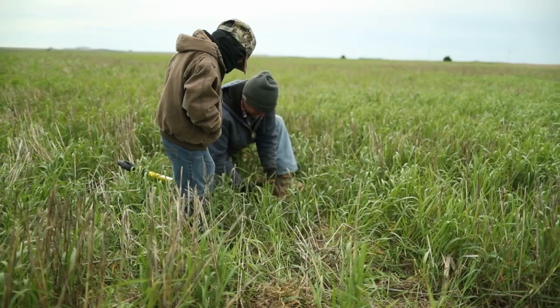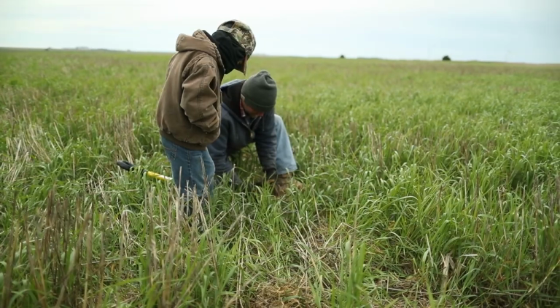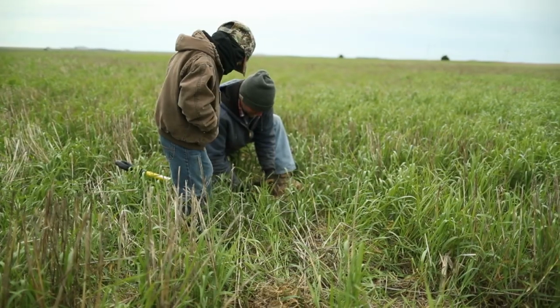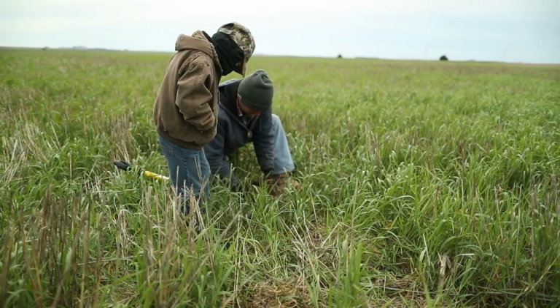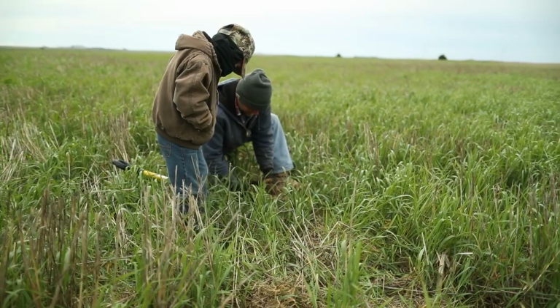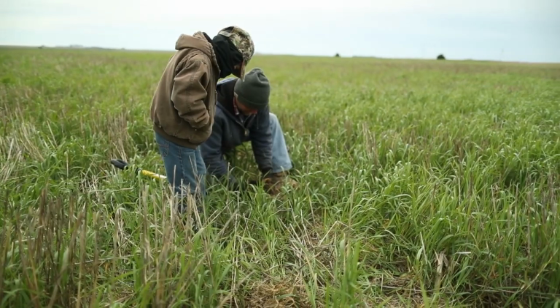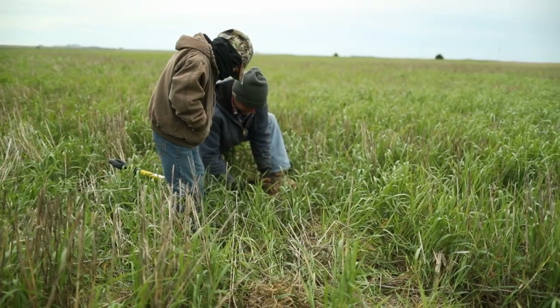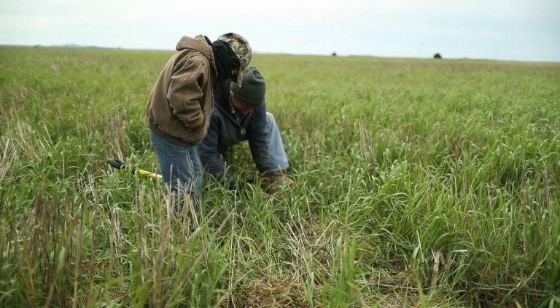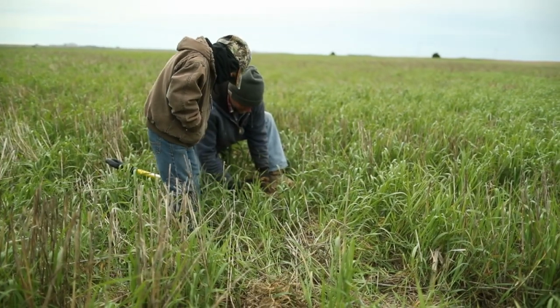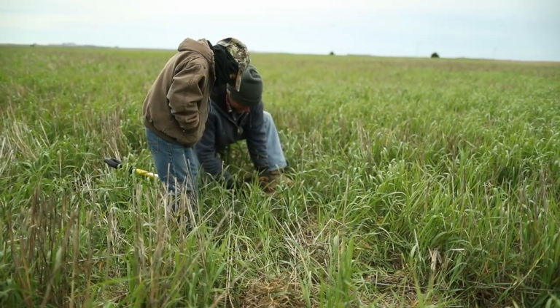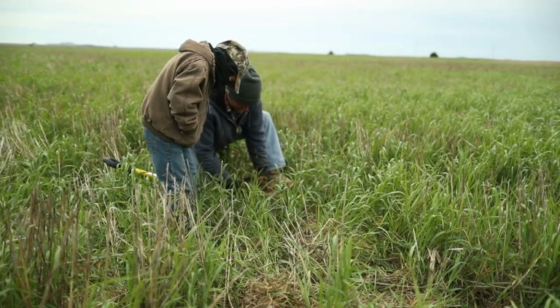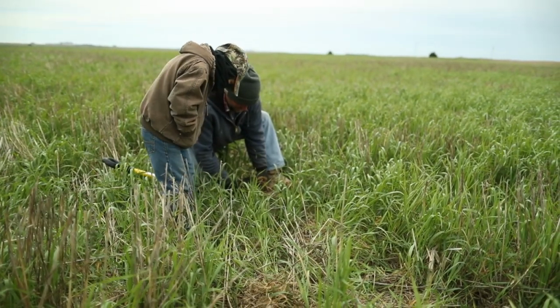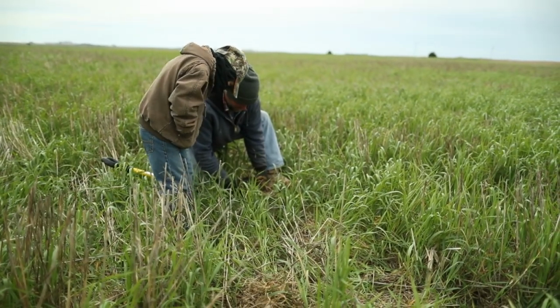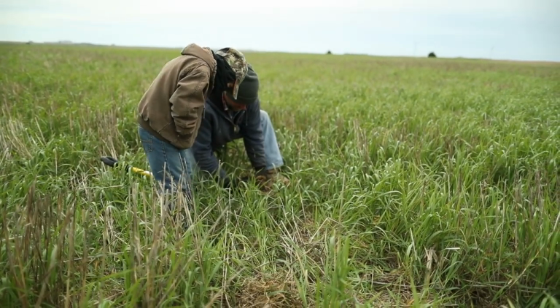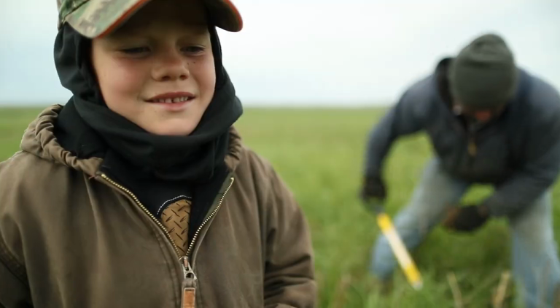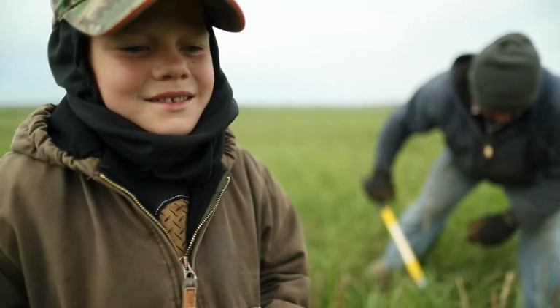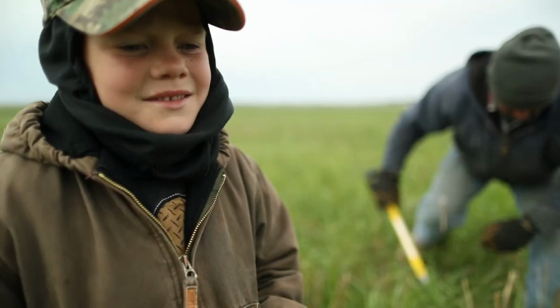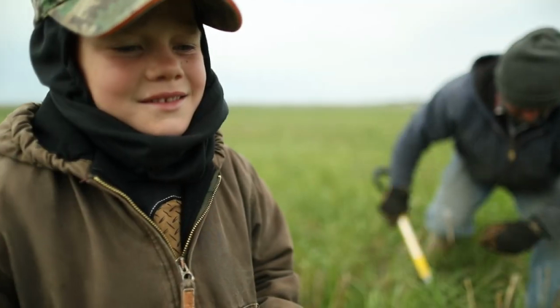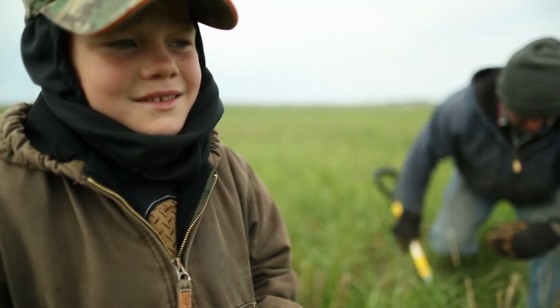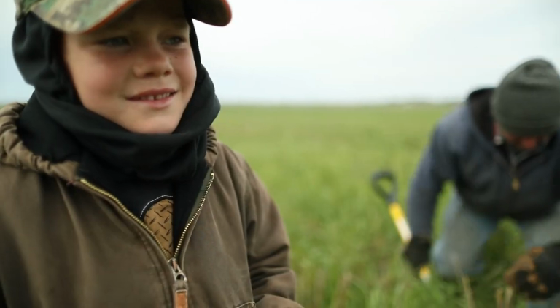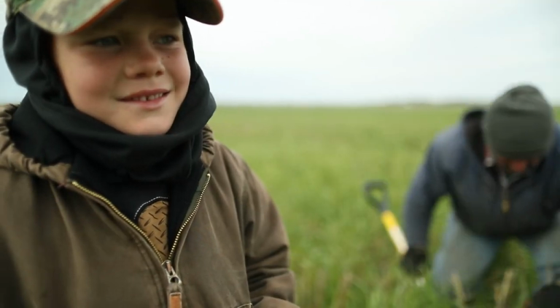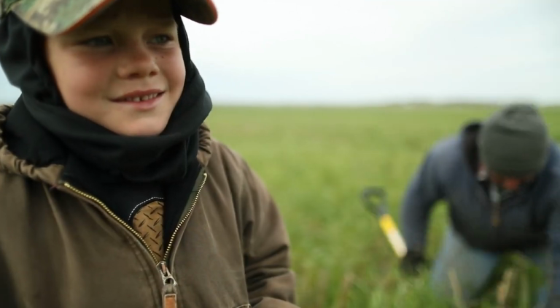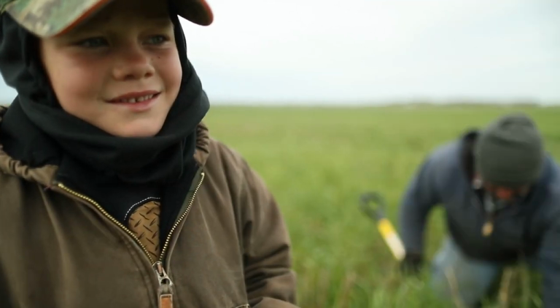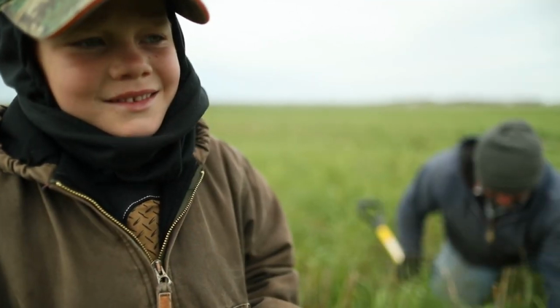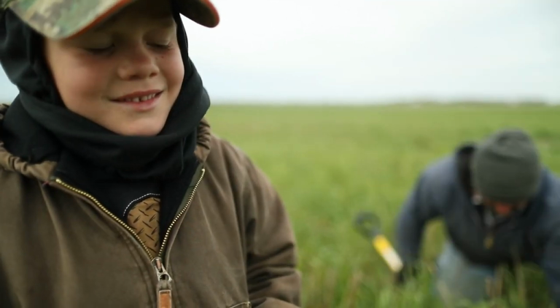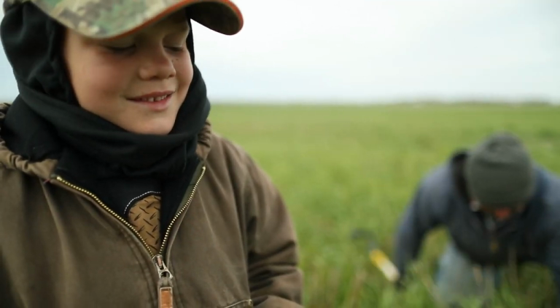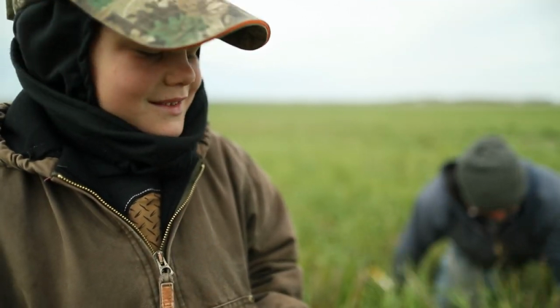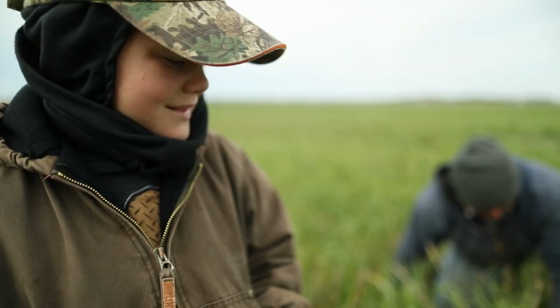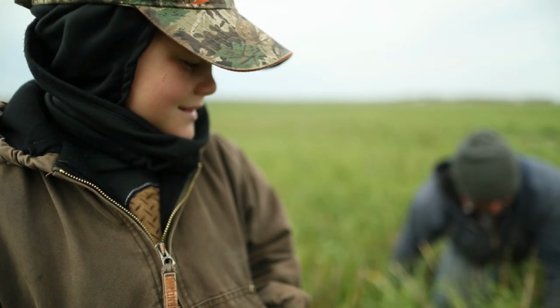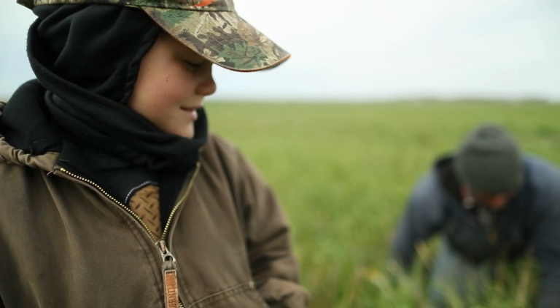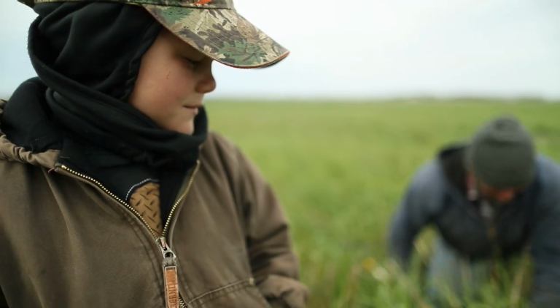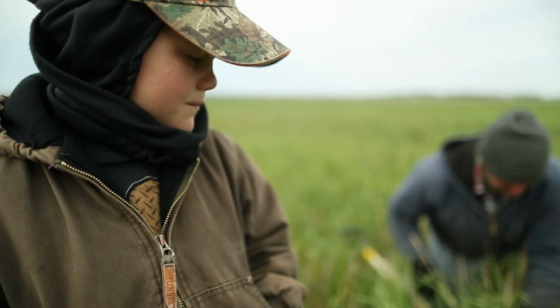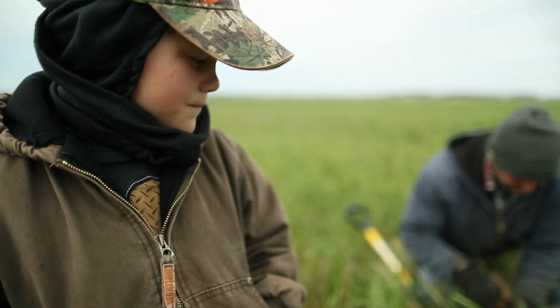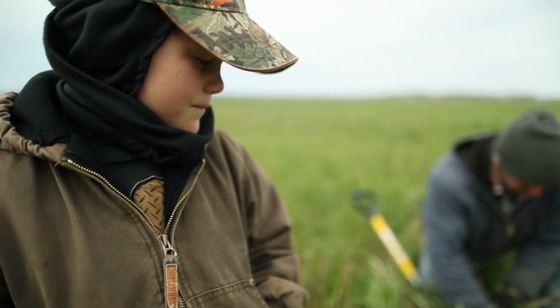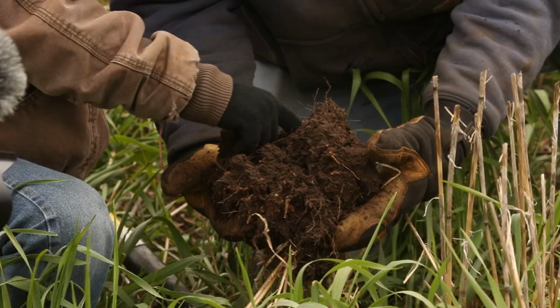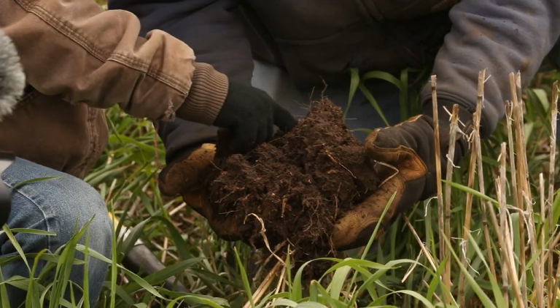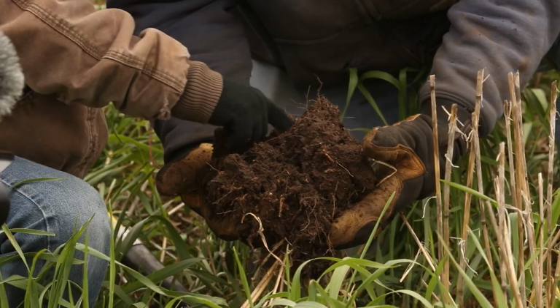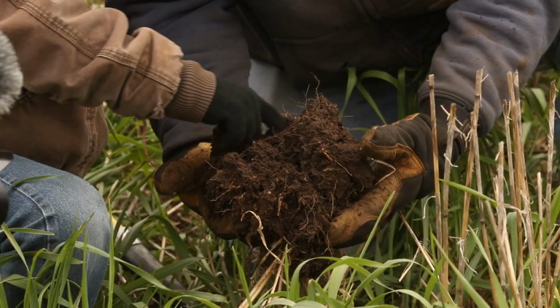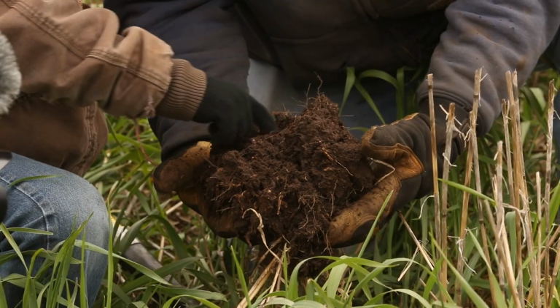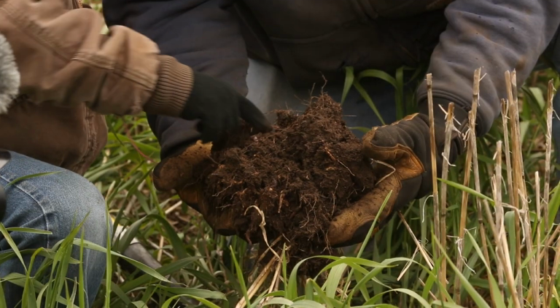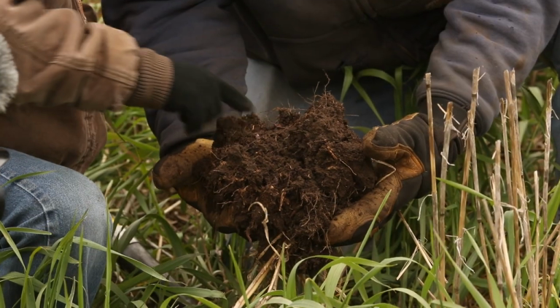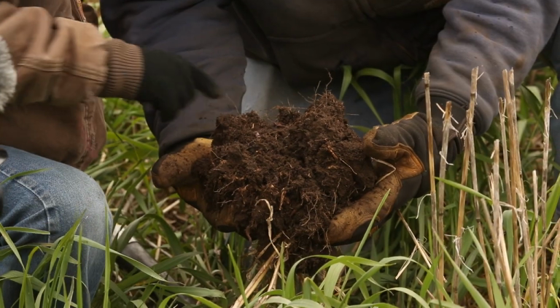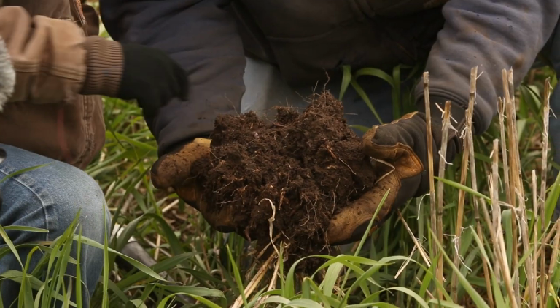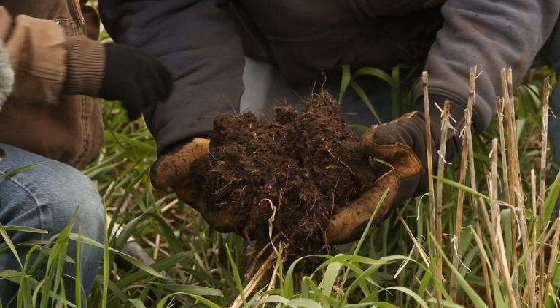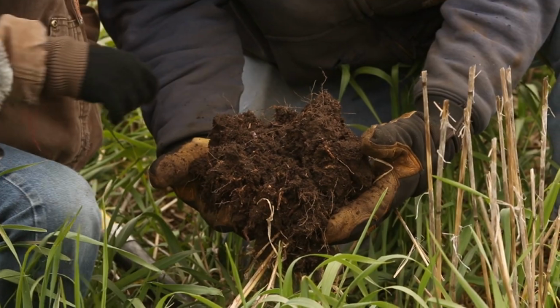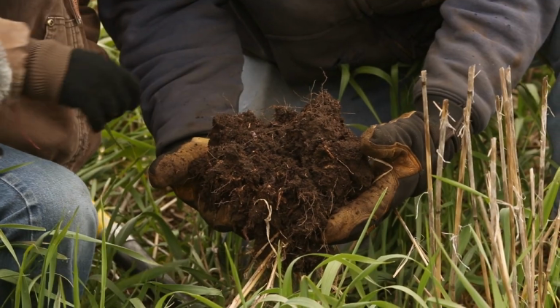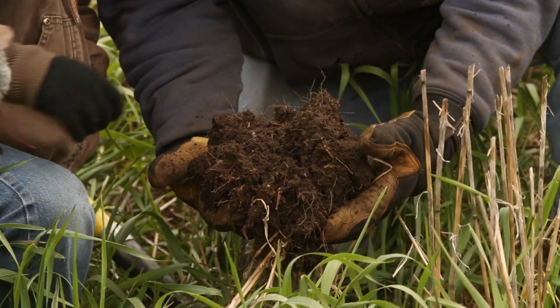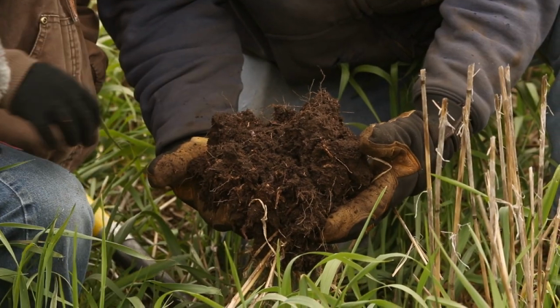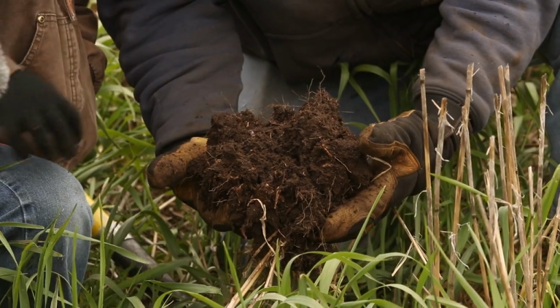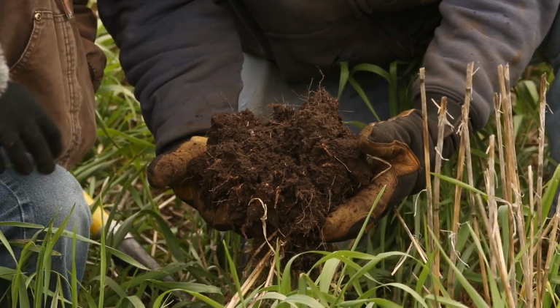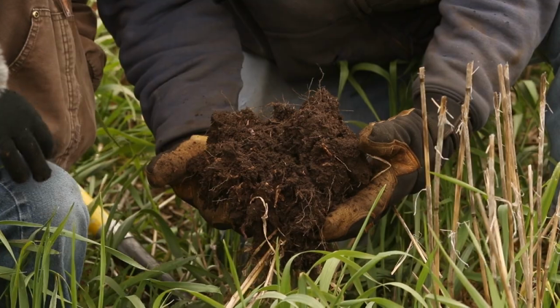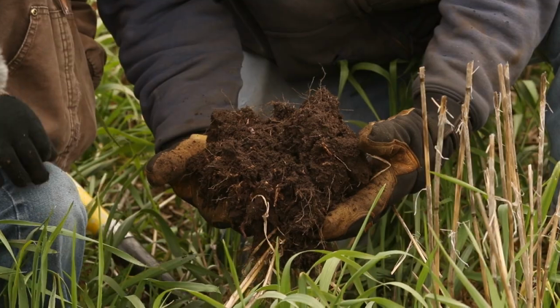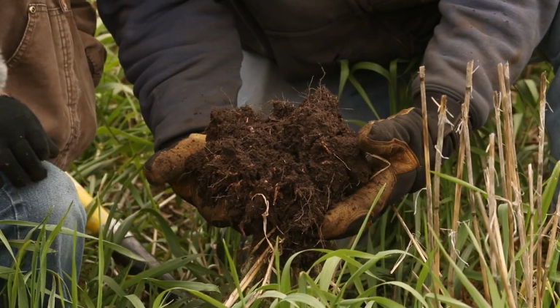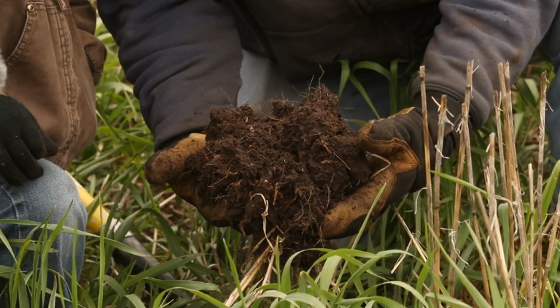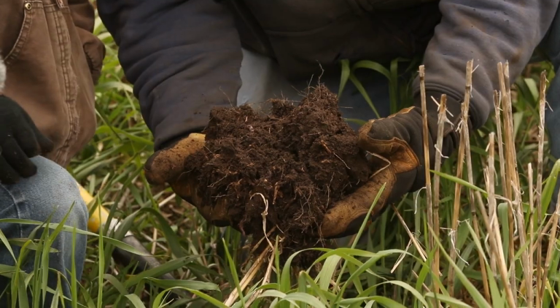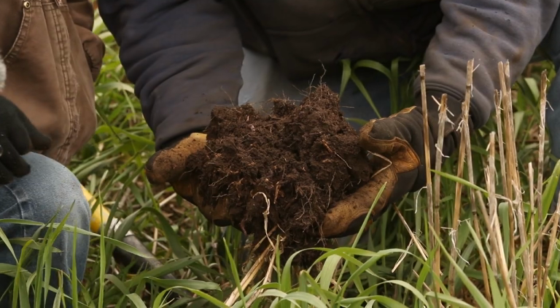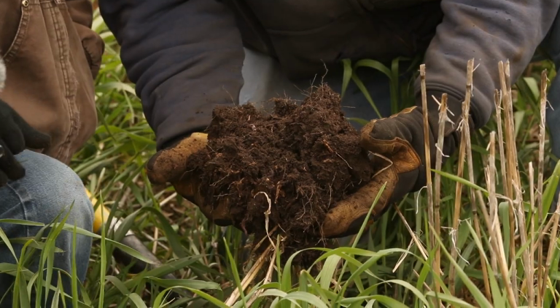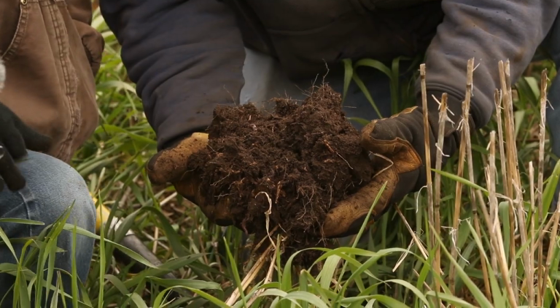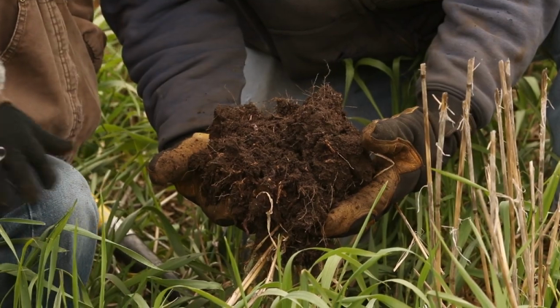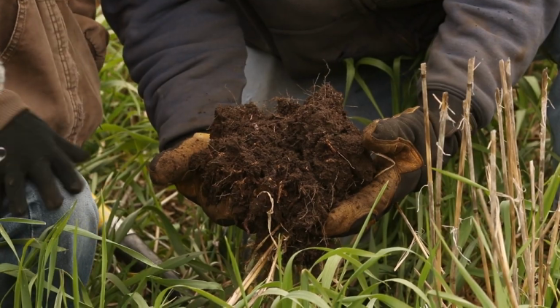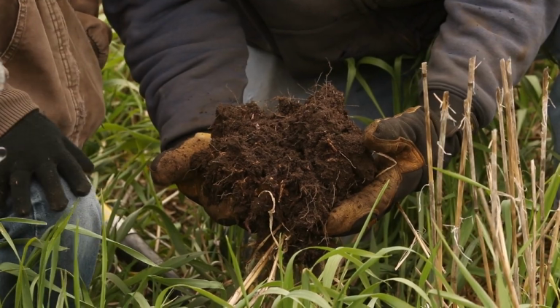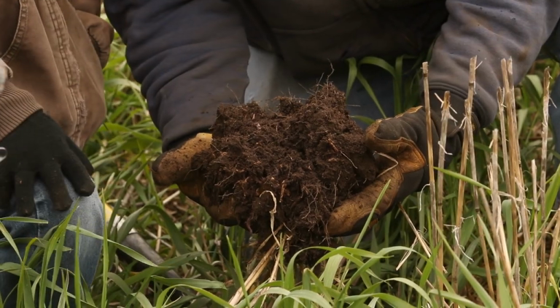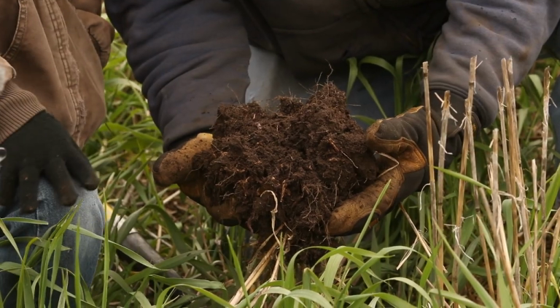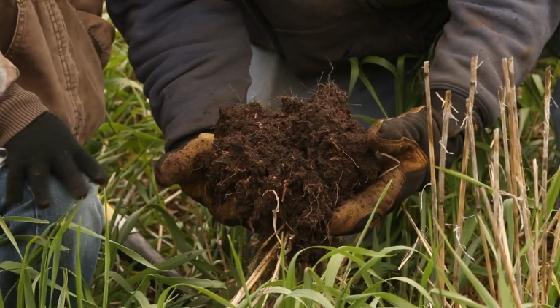There's so many living things there, and when you go out and dig with the living cover, it just looks alive.